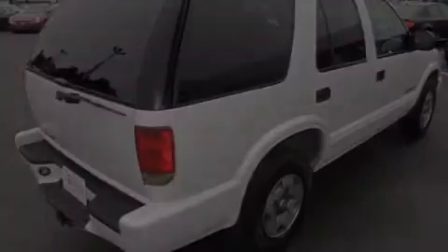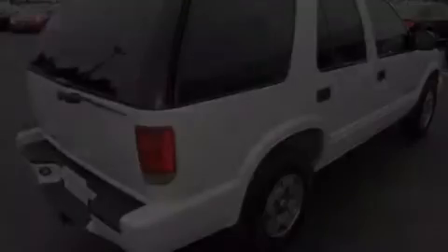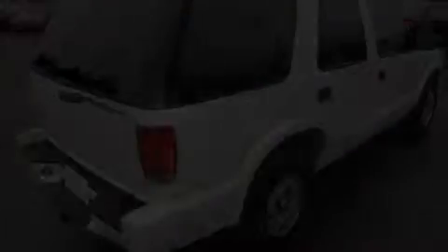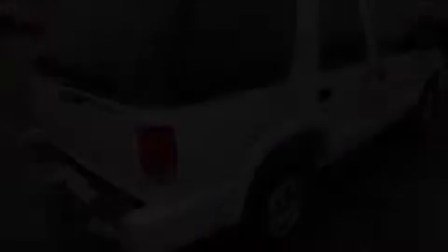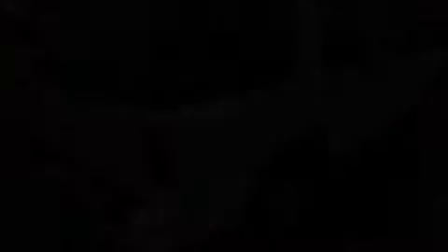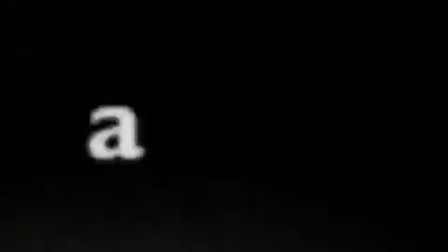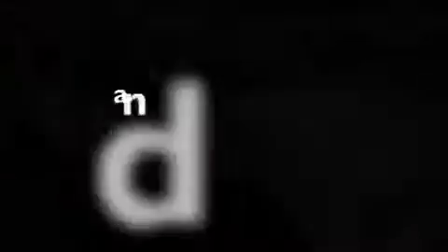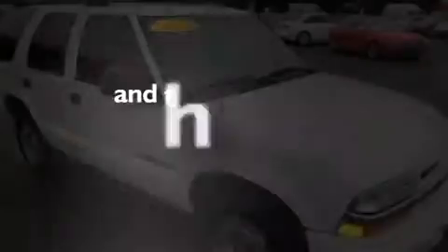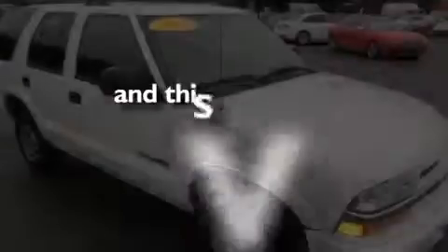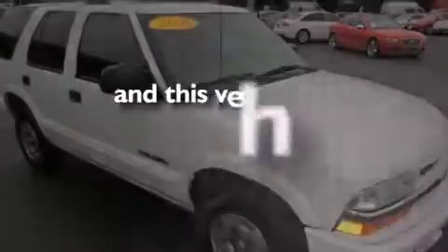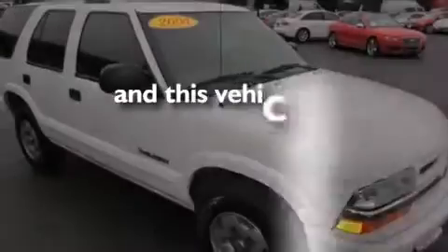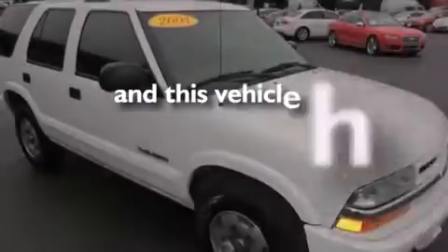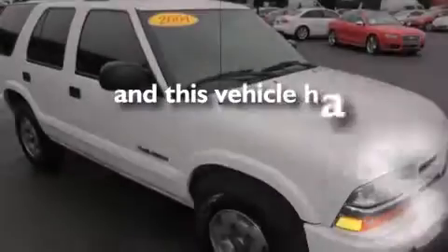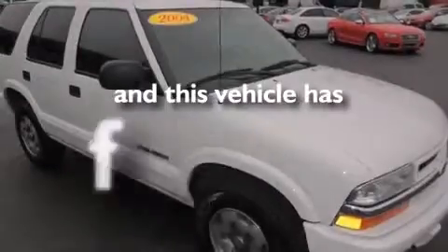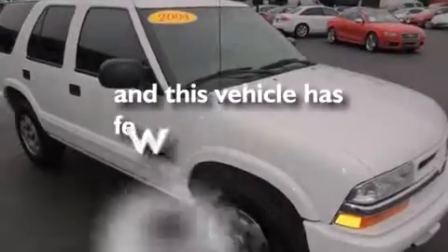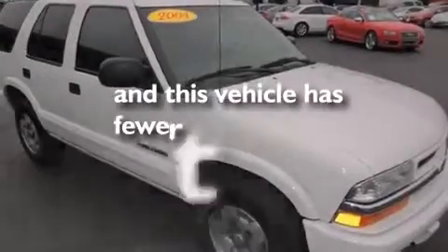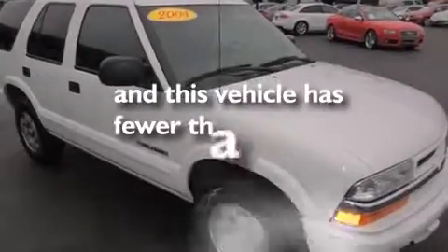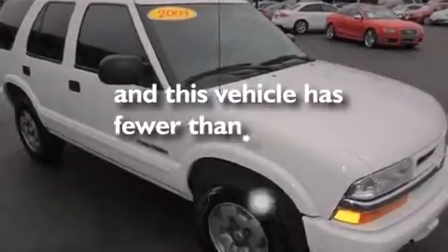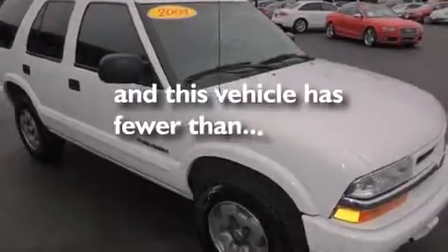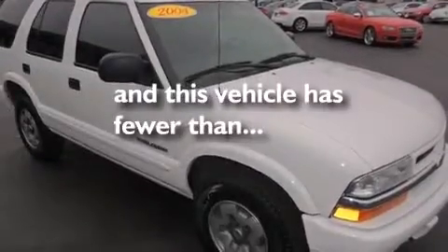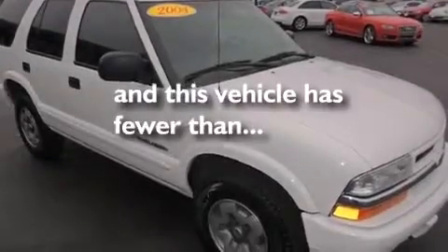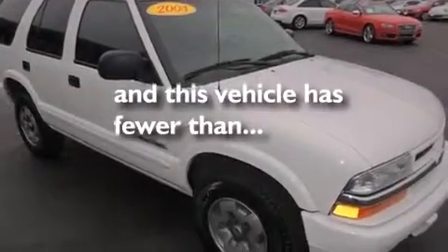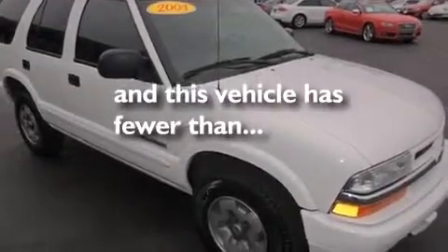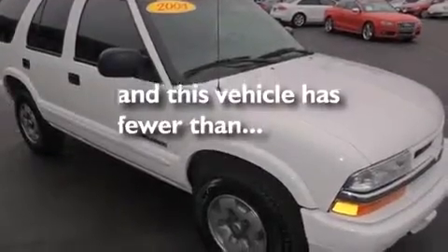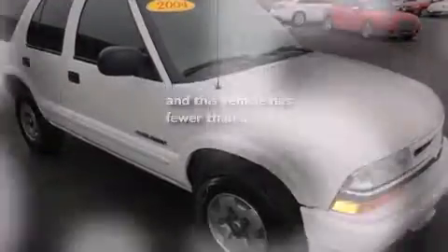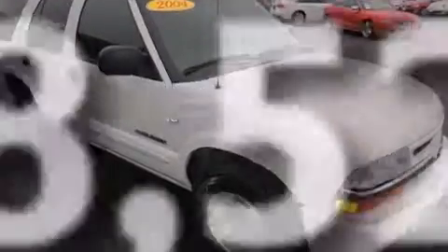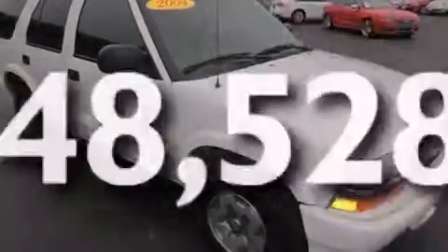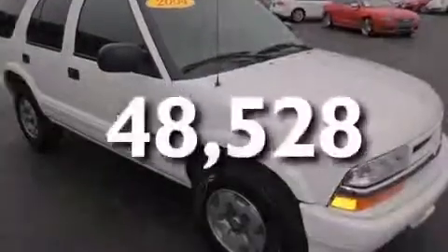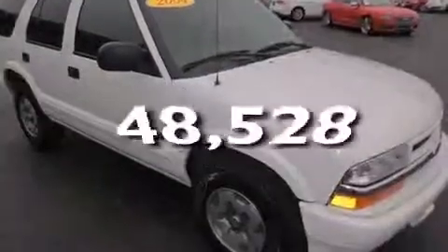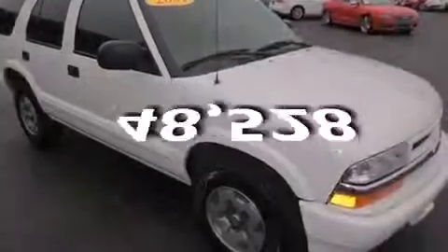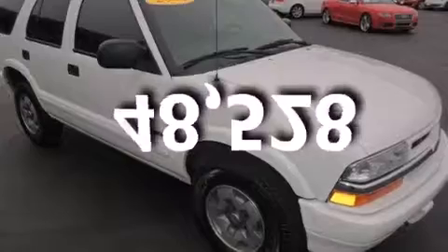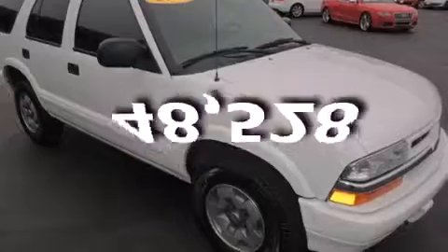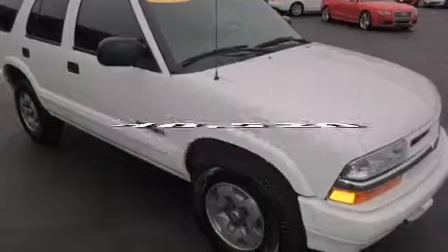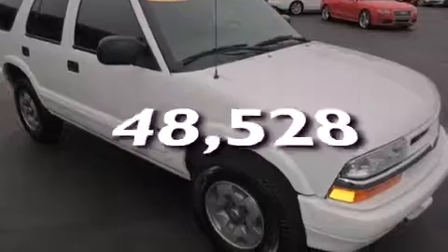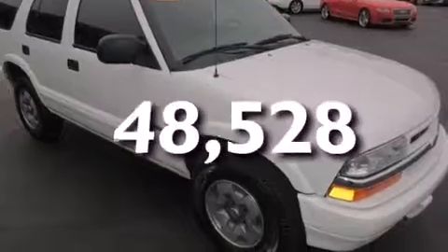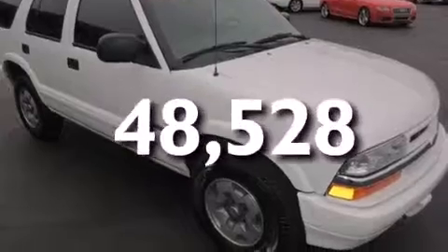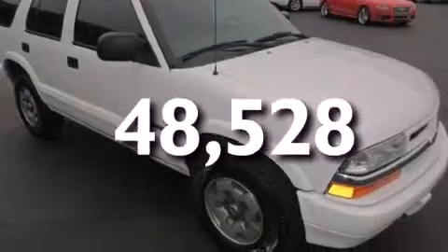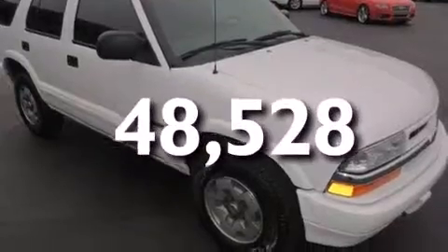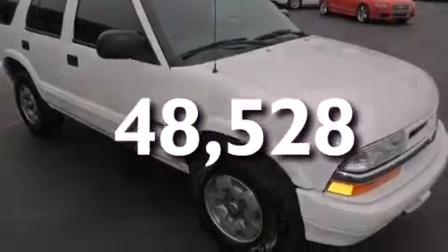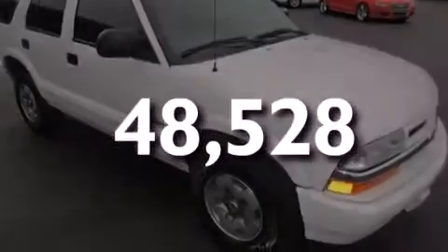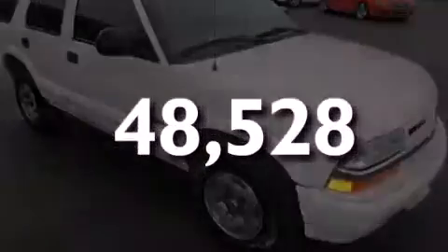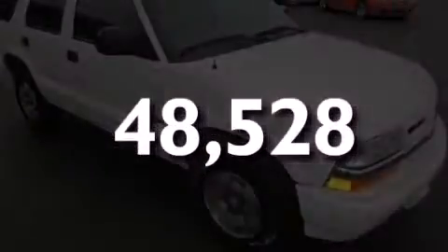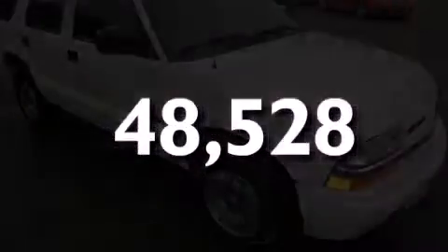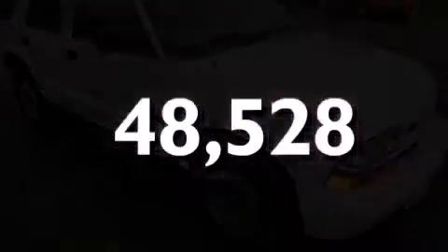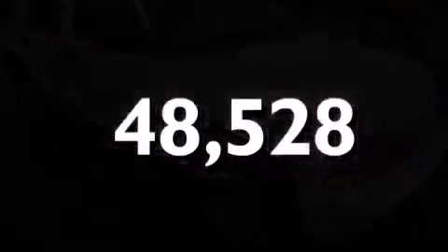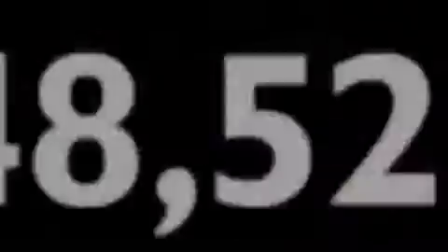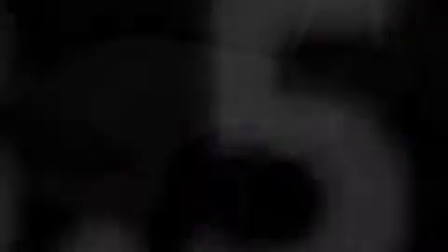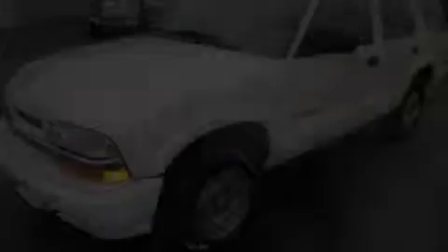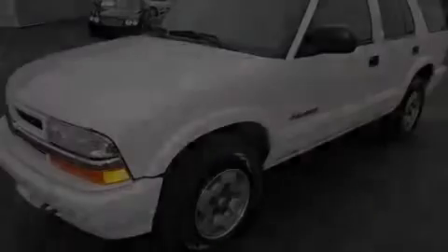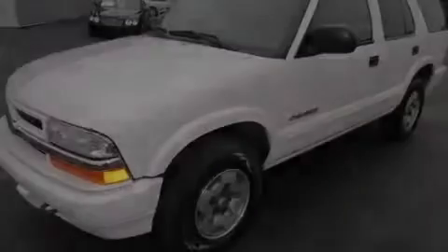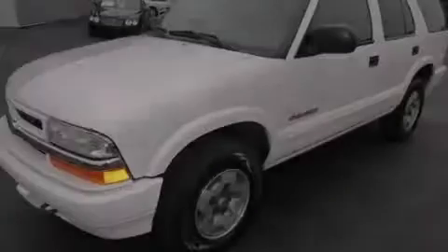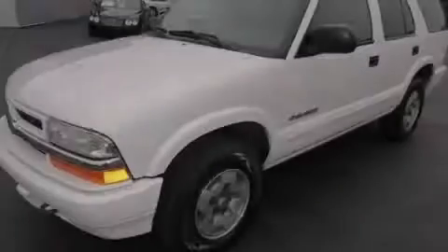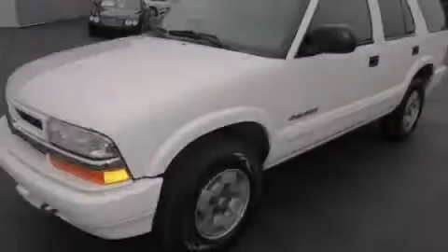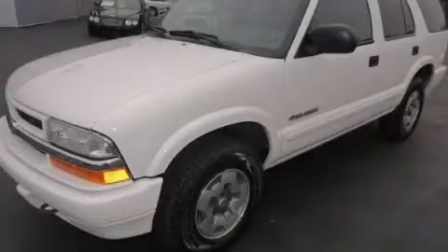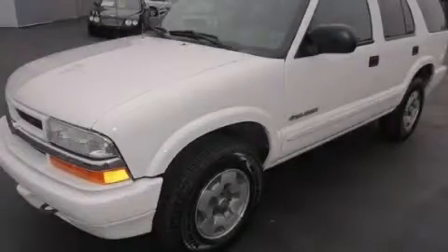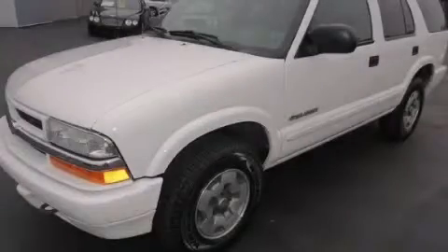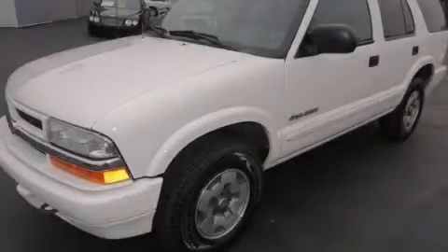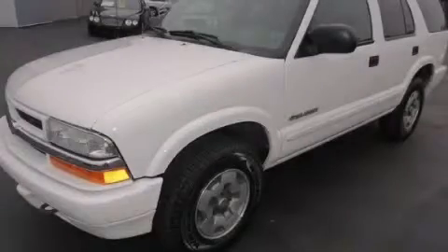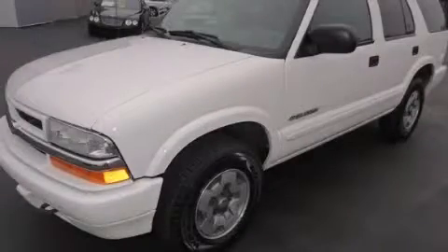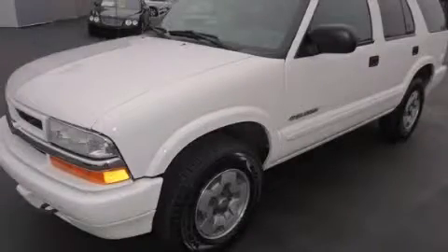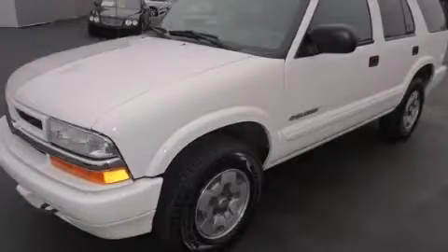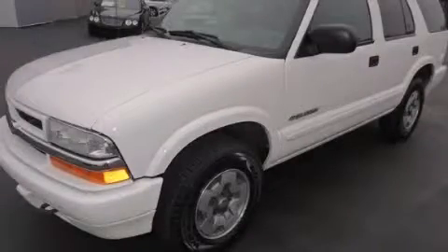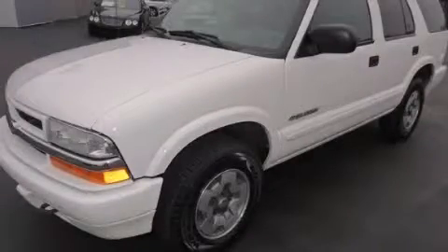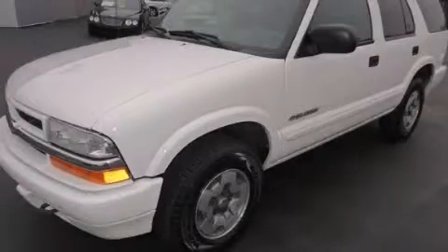This vehicle has fewer than 49,000 miles on the odometer. Stop by today and test drive this automobile for yourself.